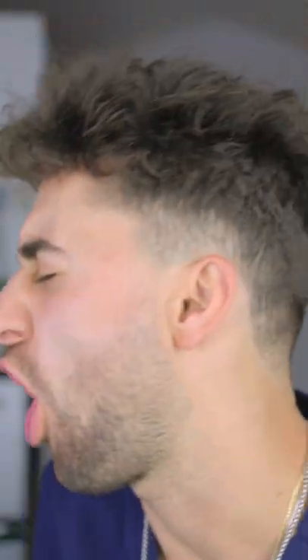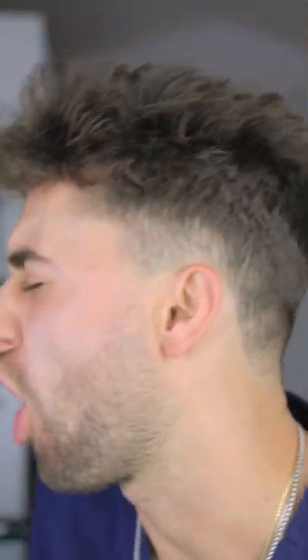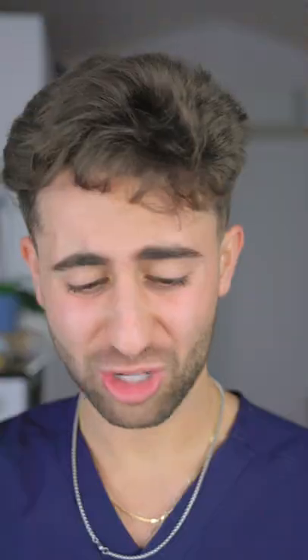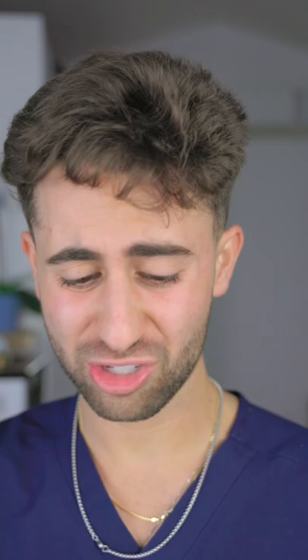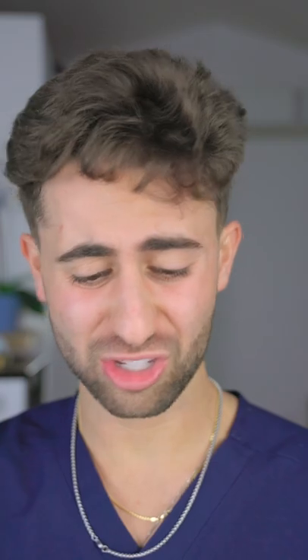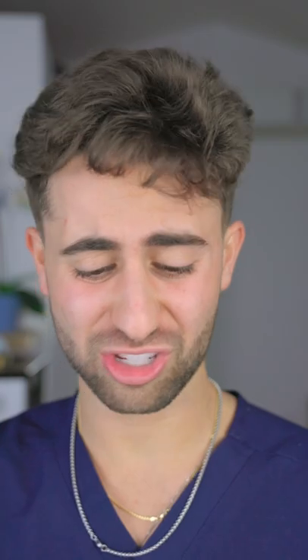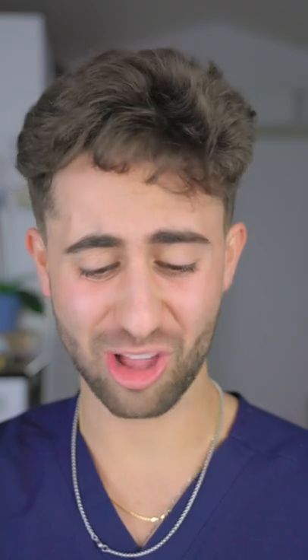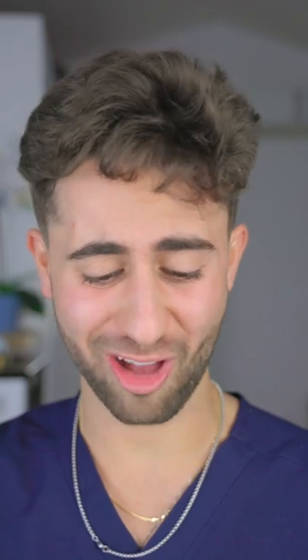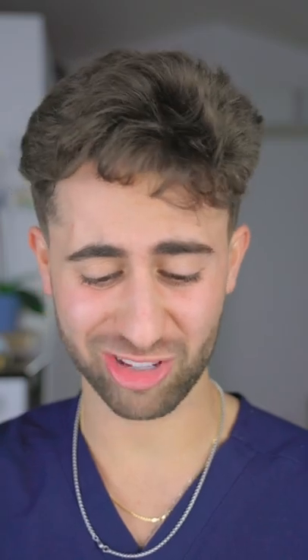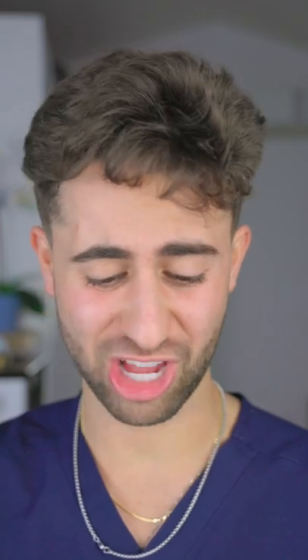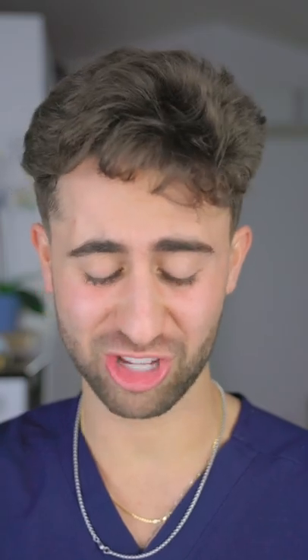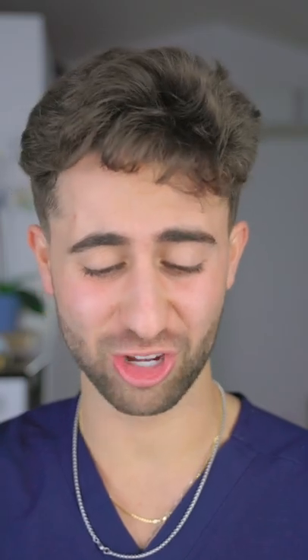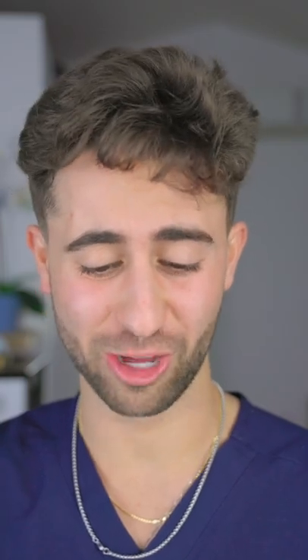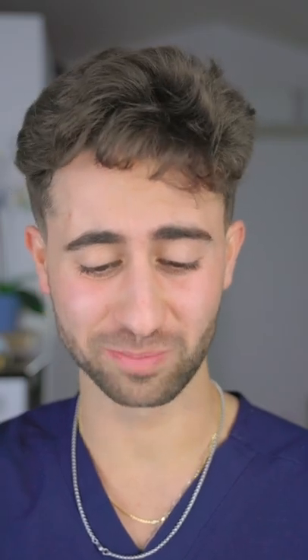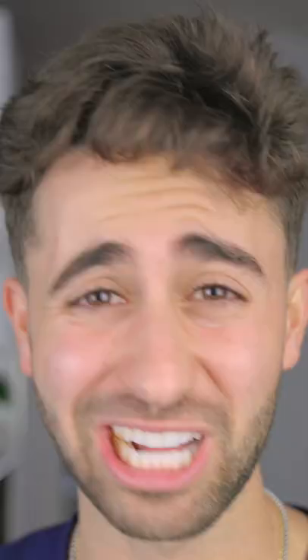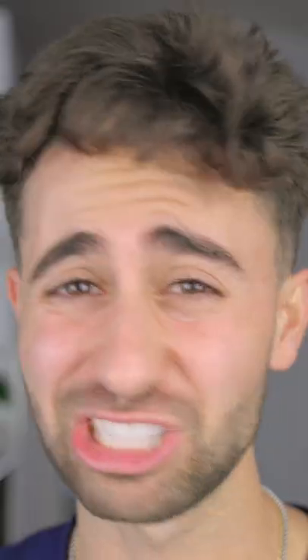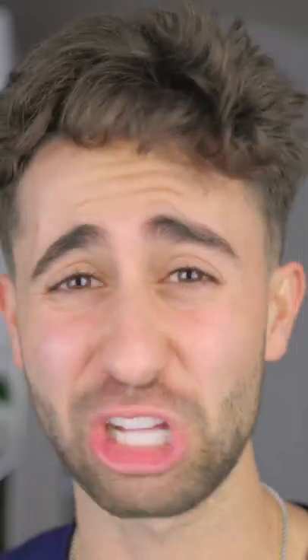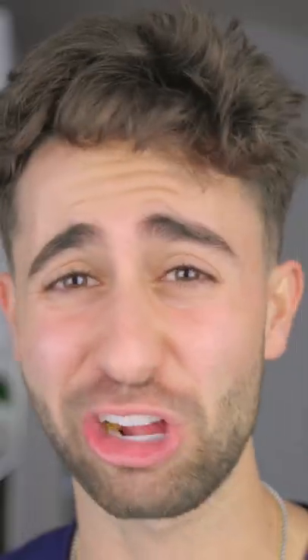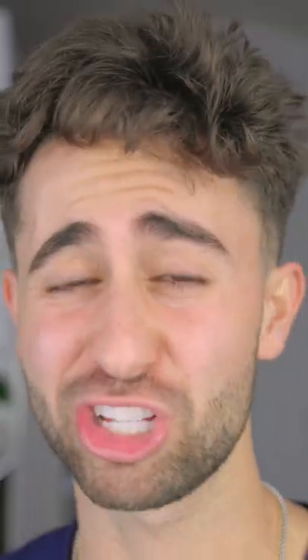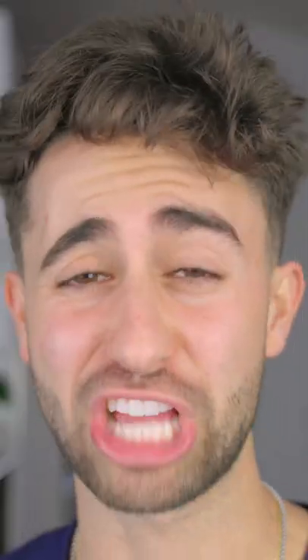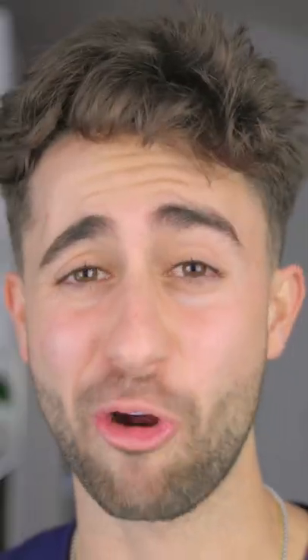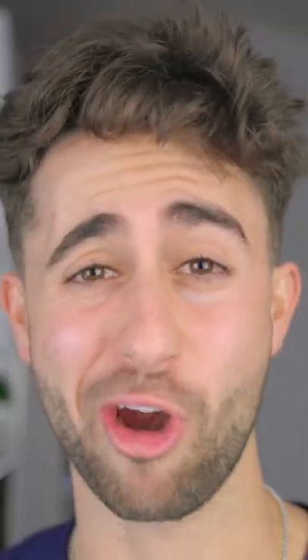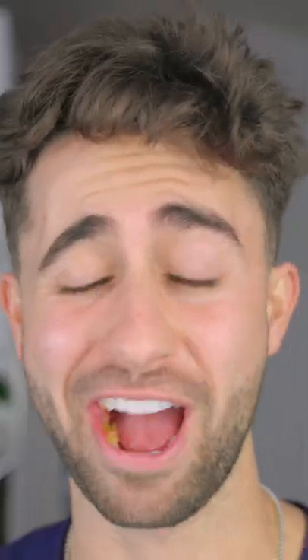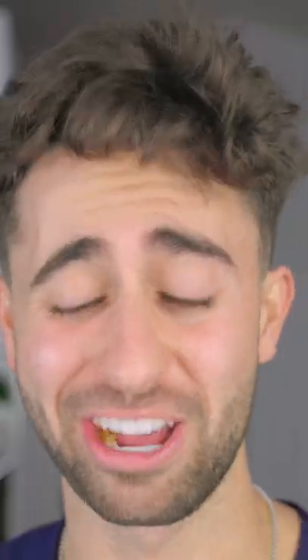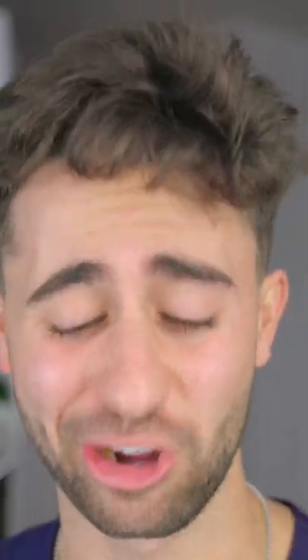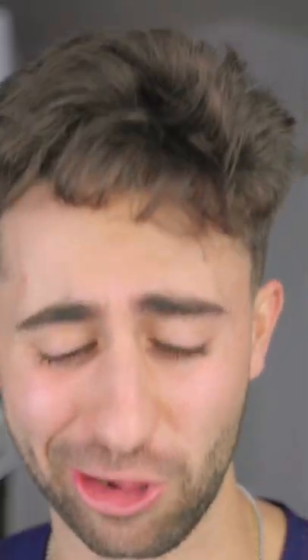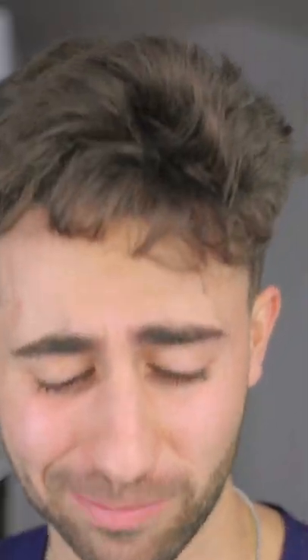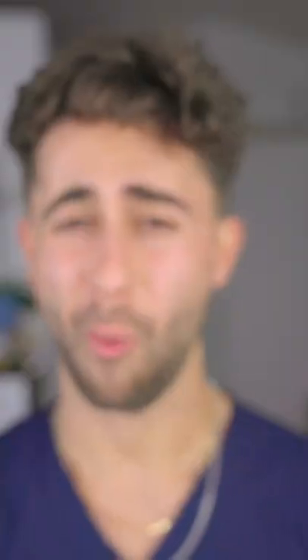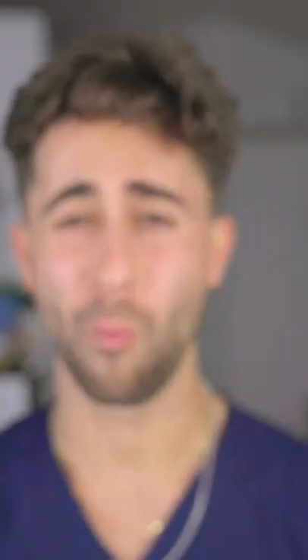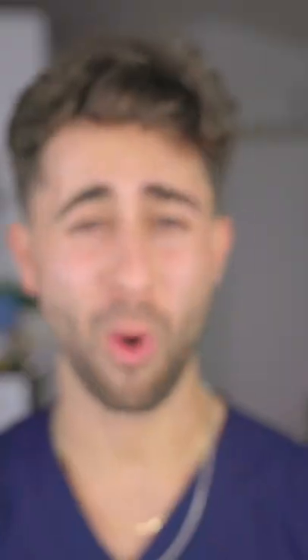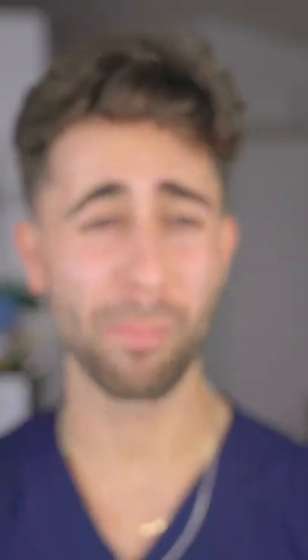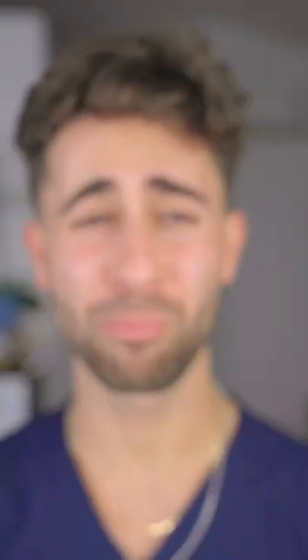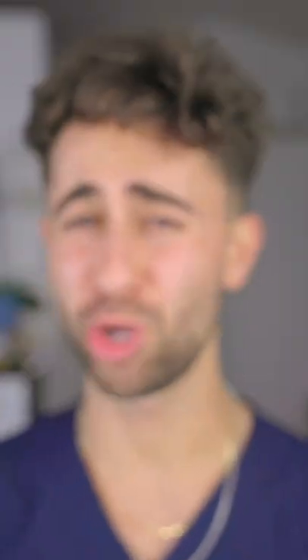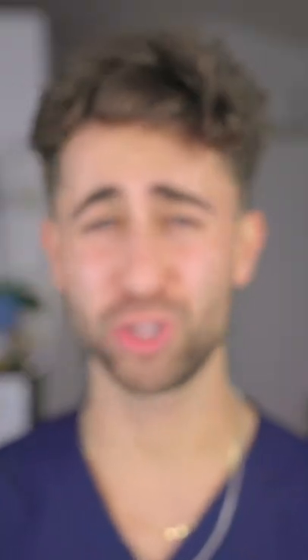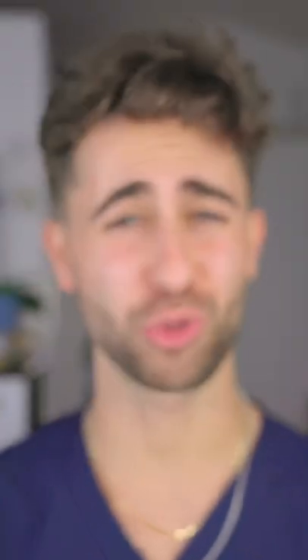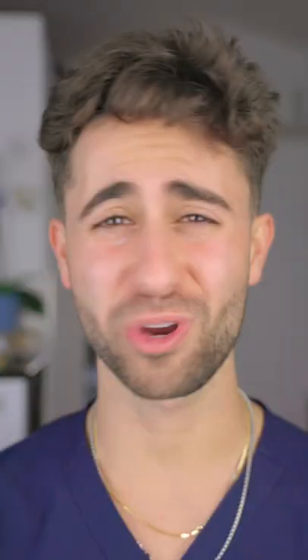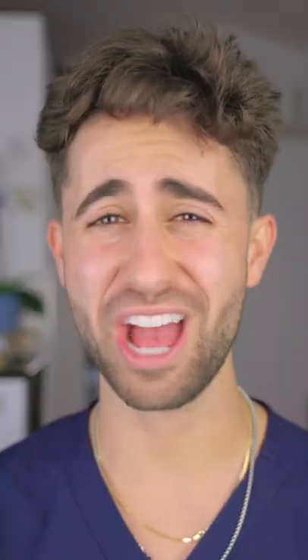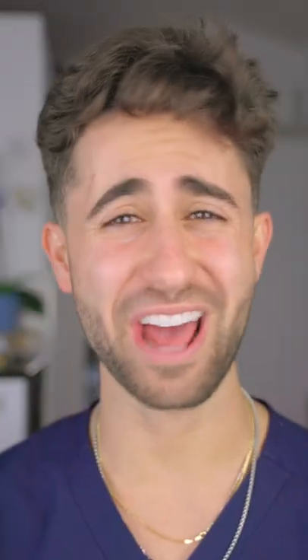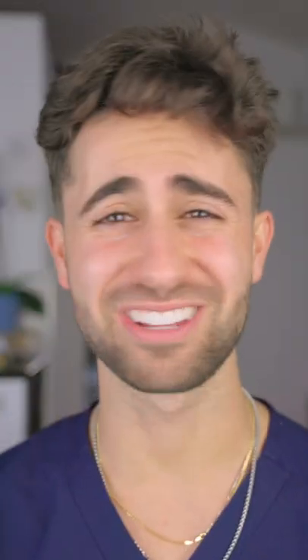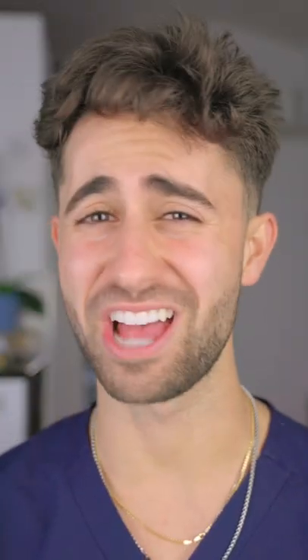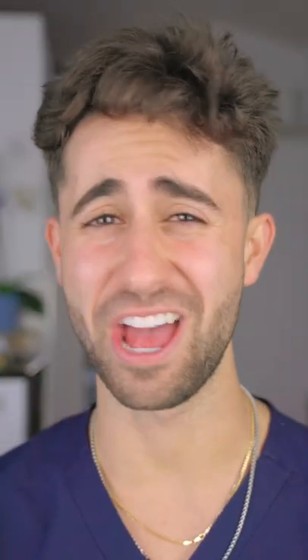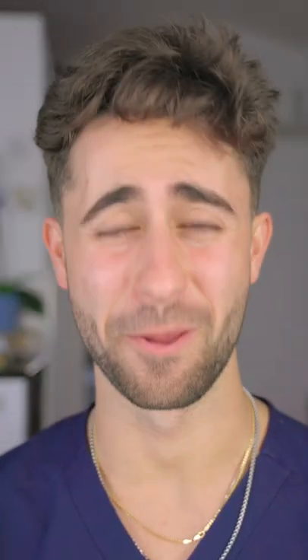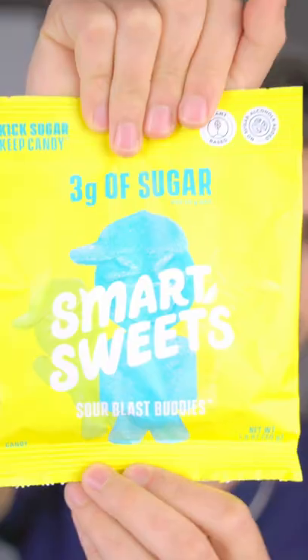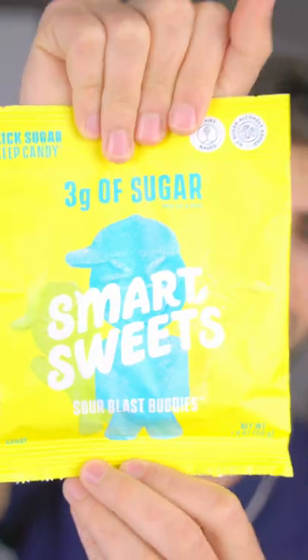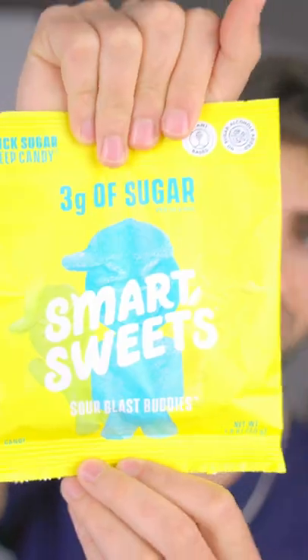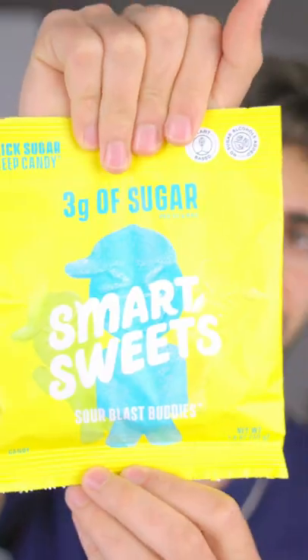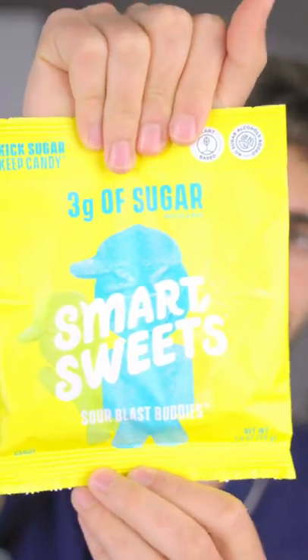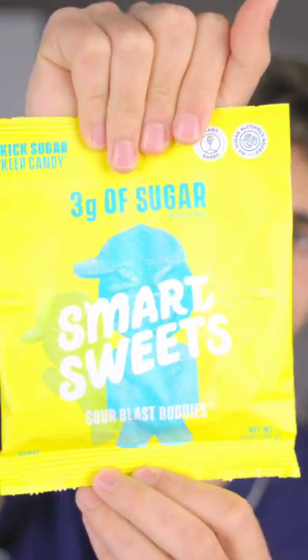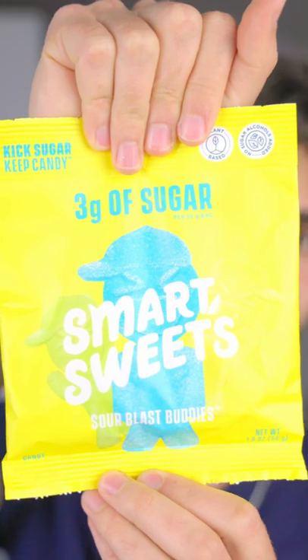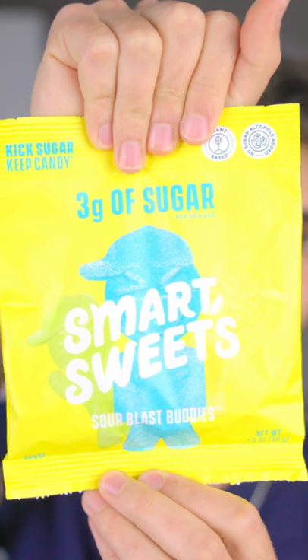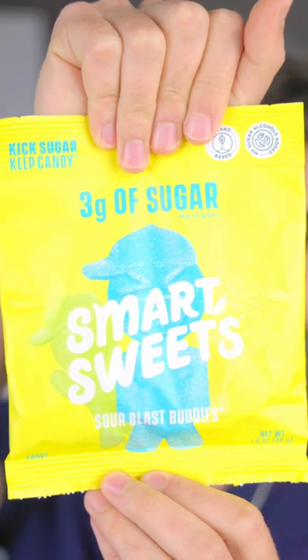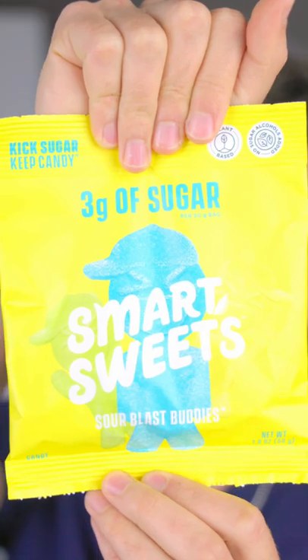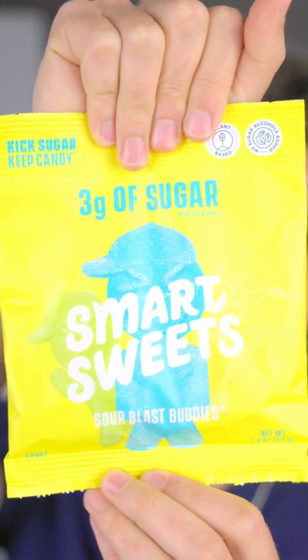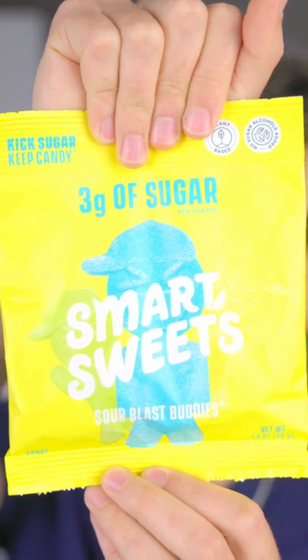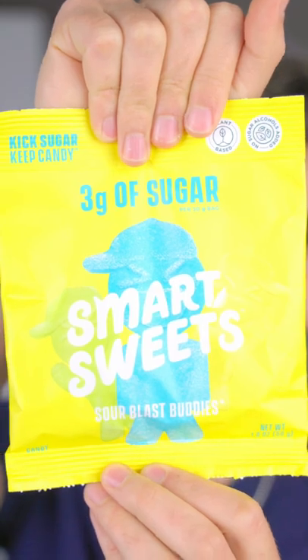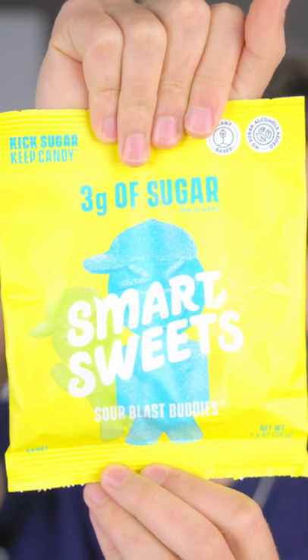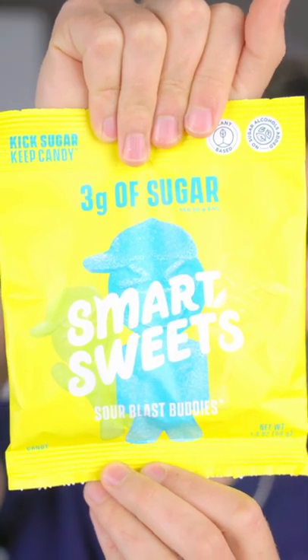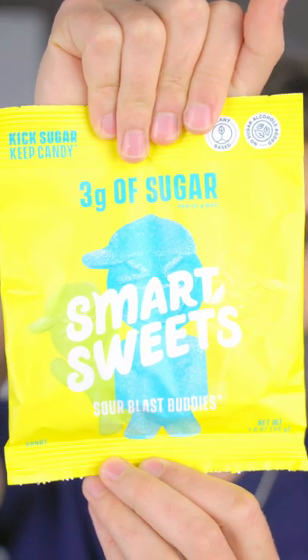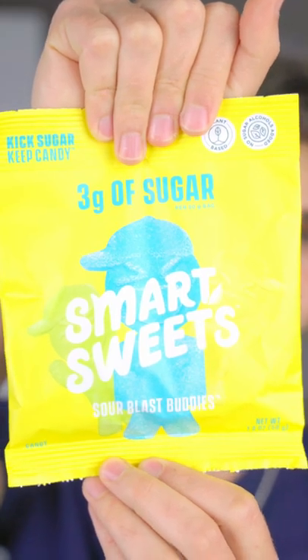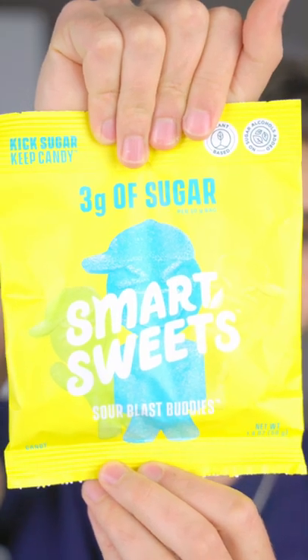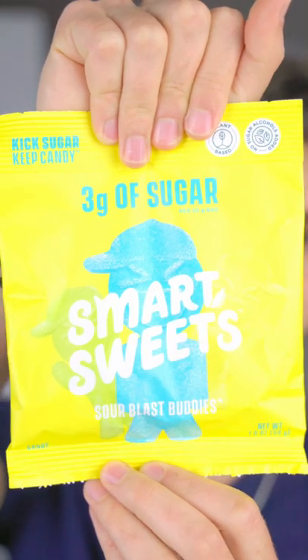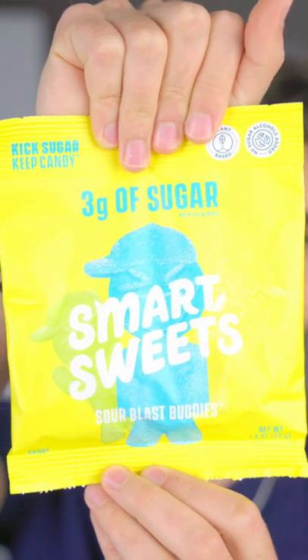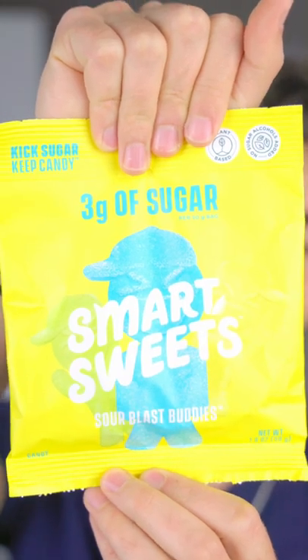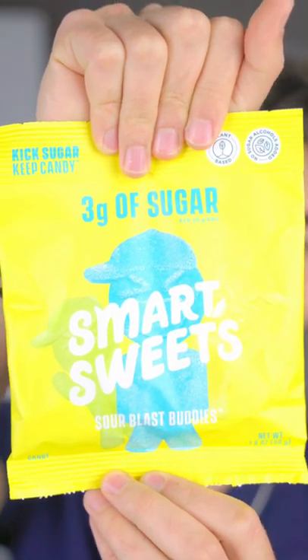This does not taste good and it's not sour at all — 1.3 out of 10. And then instead of Sour Patch Kids, we have Sour Blast Buddies.